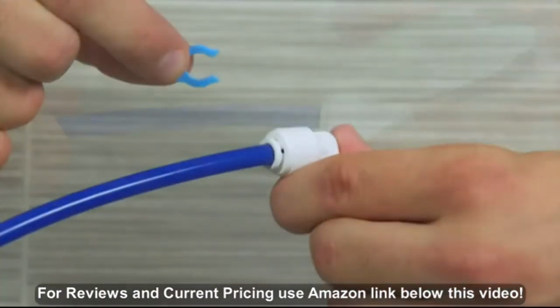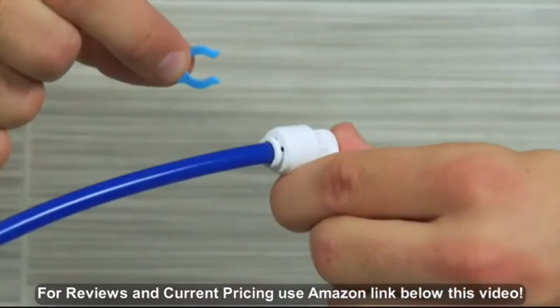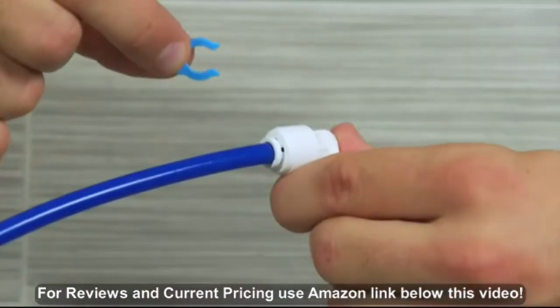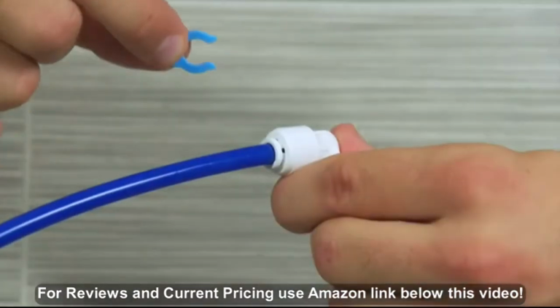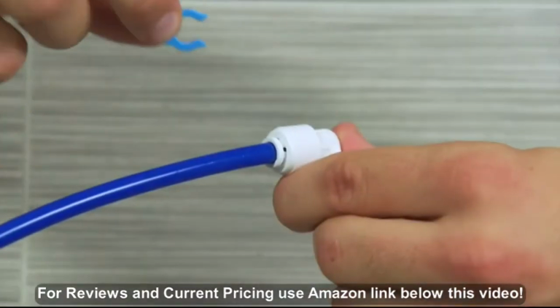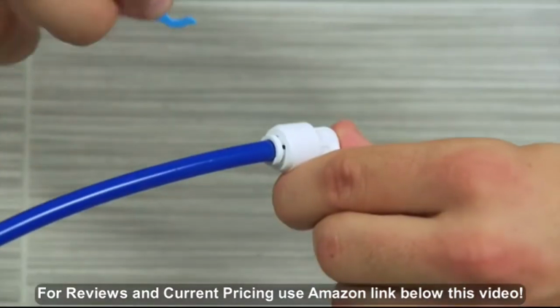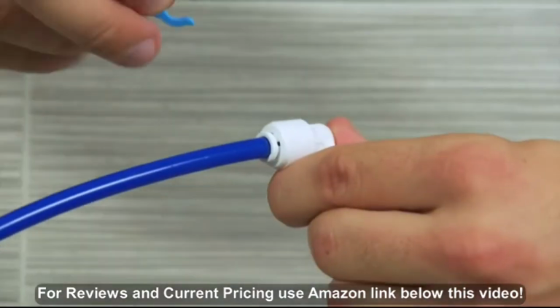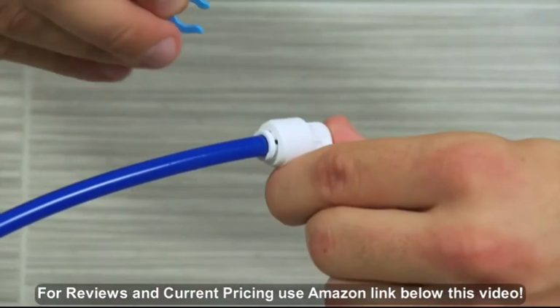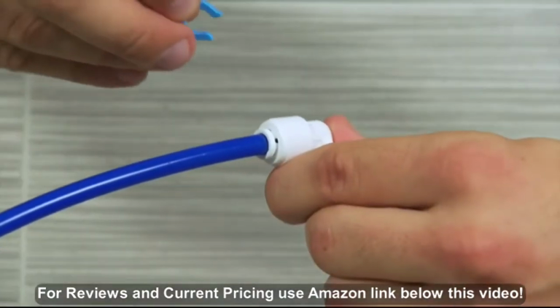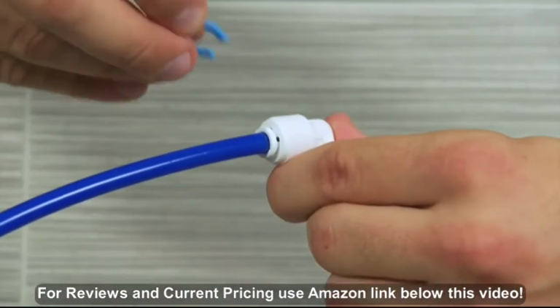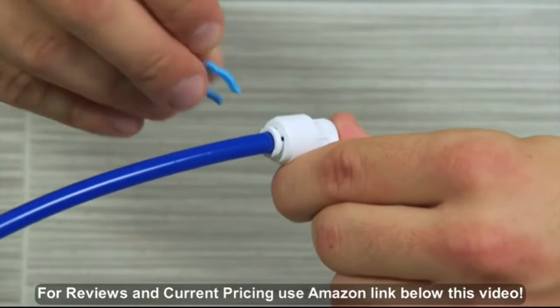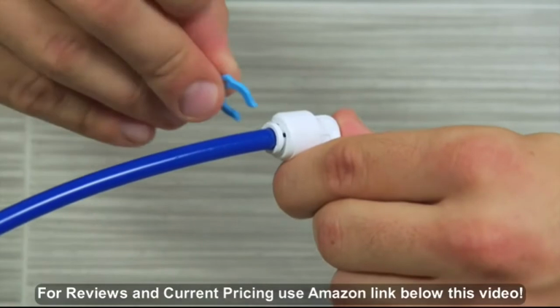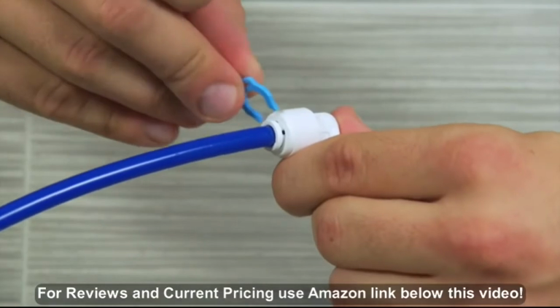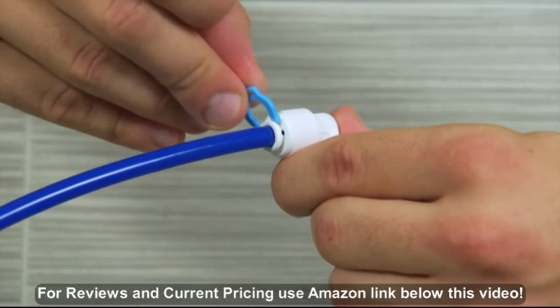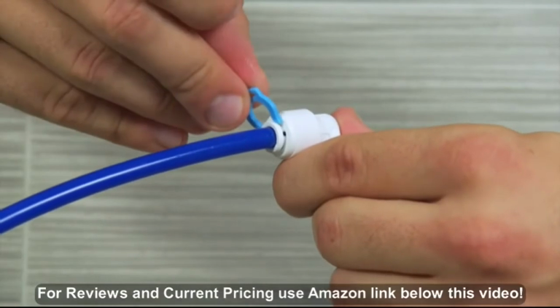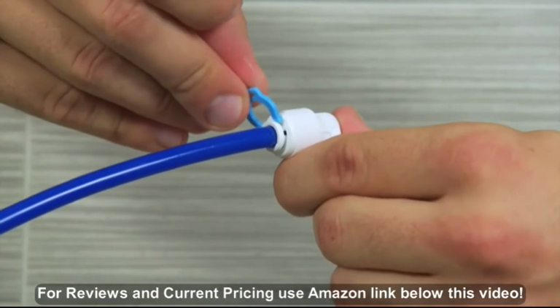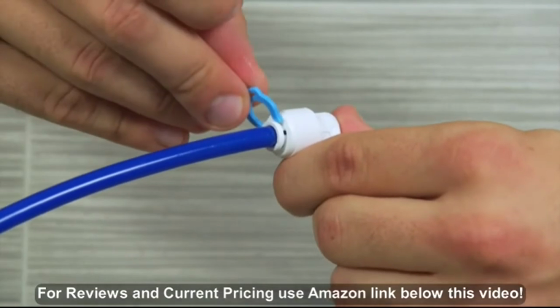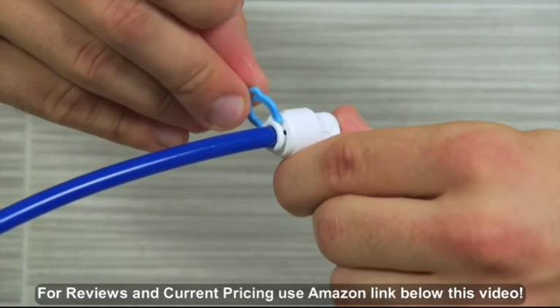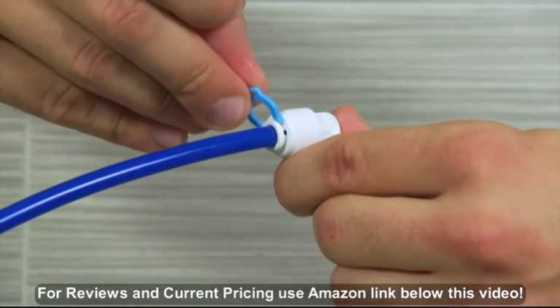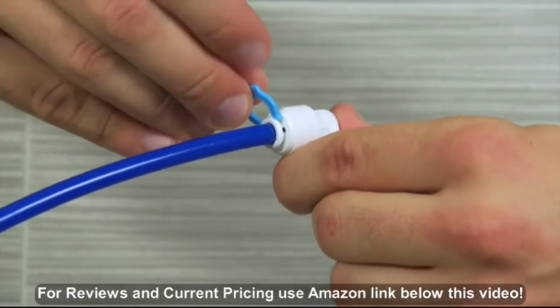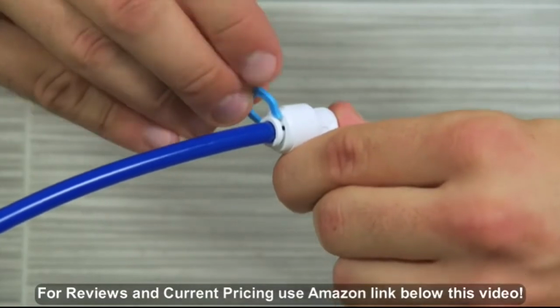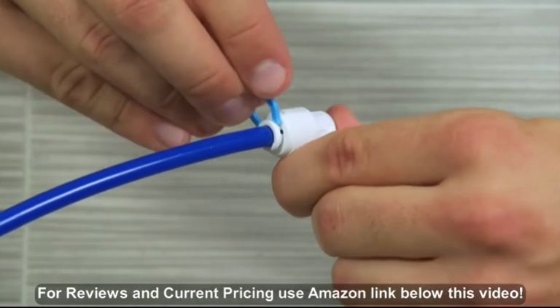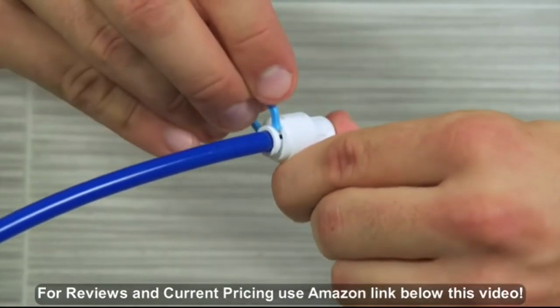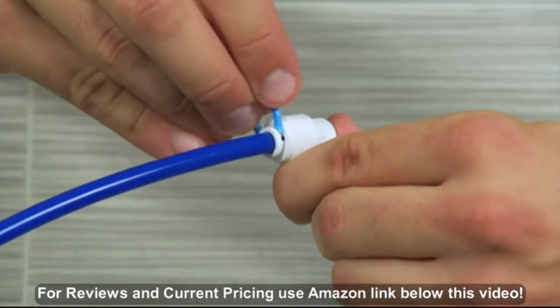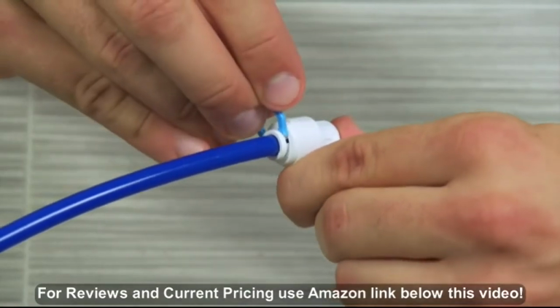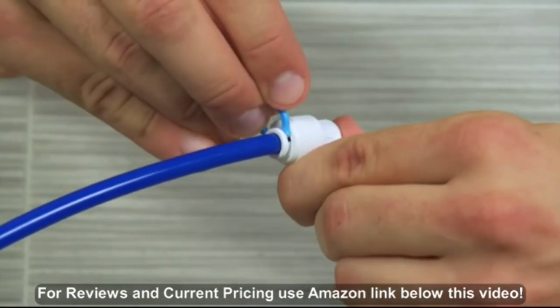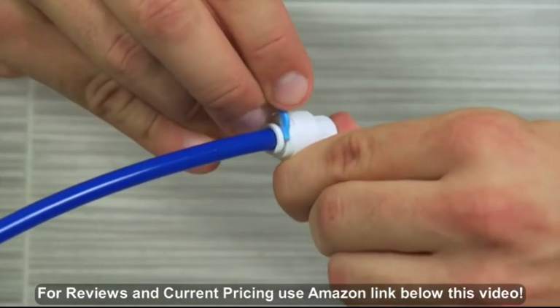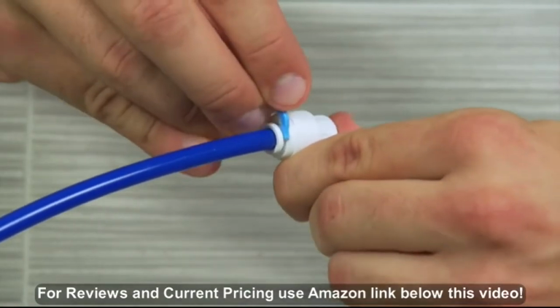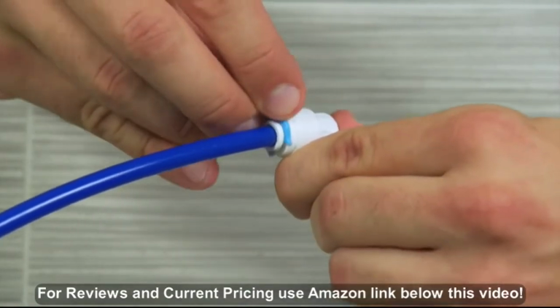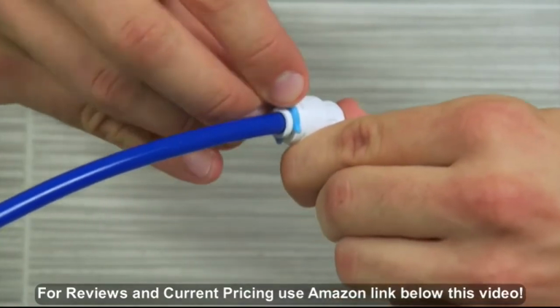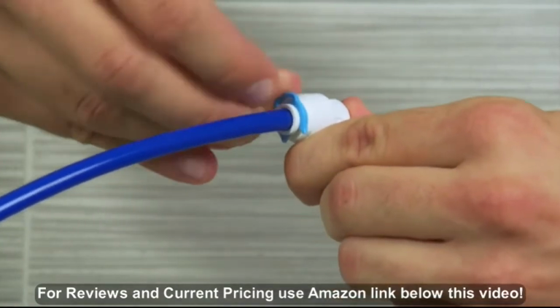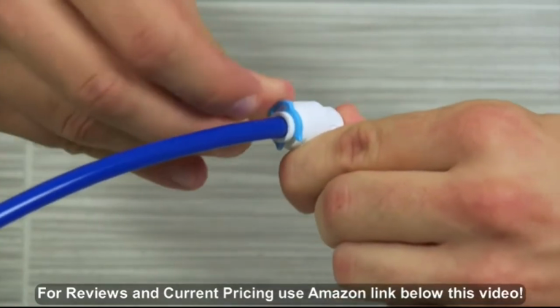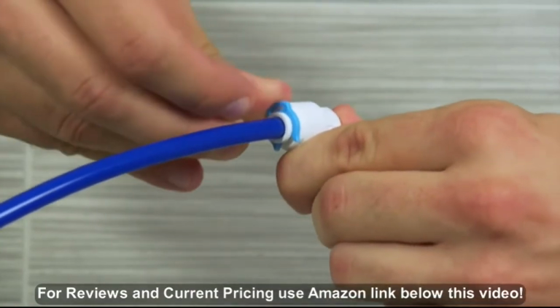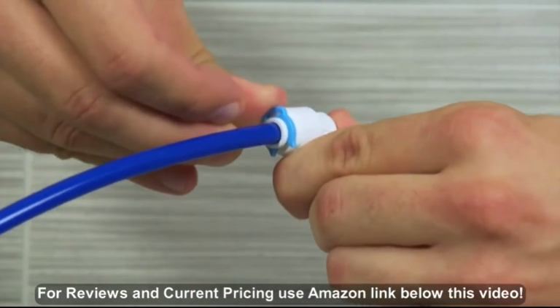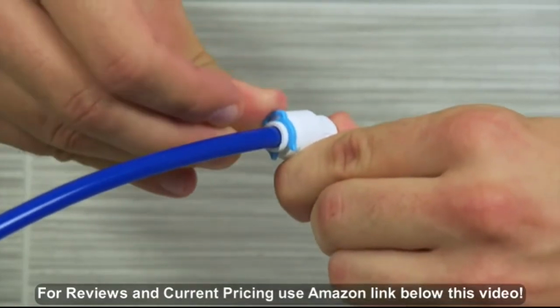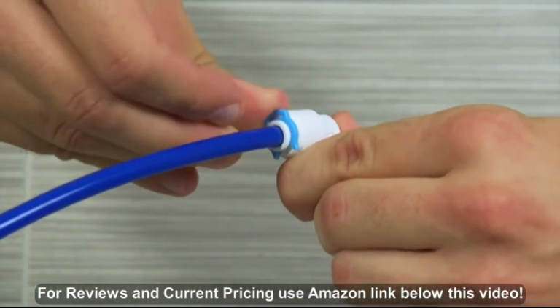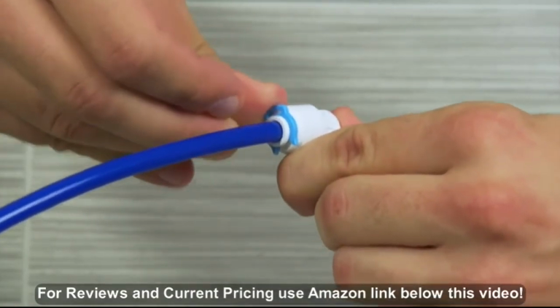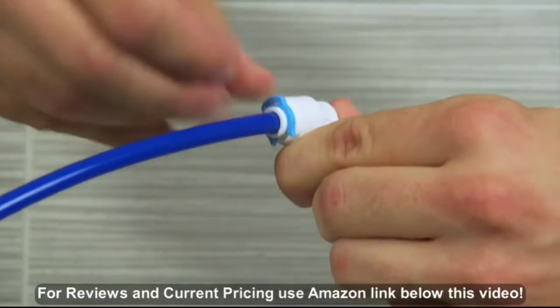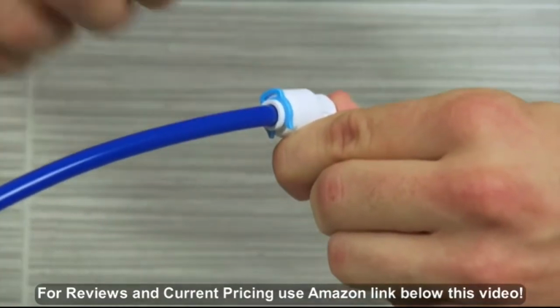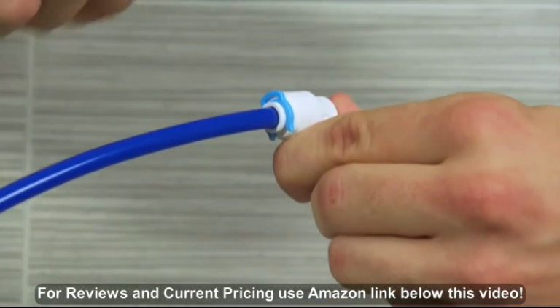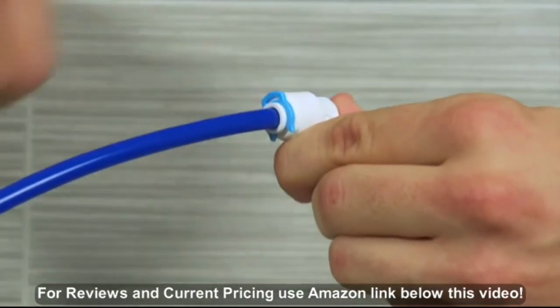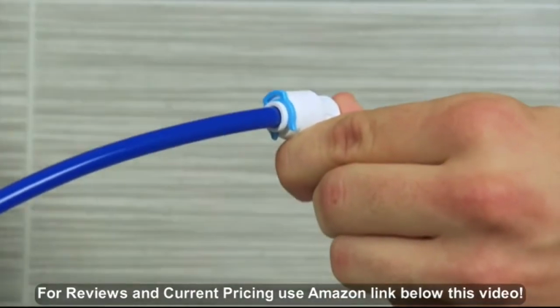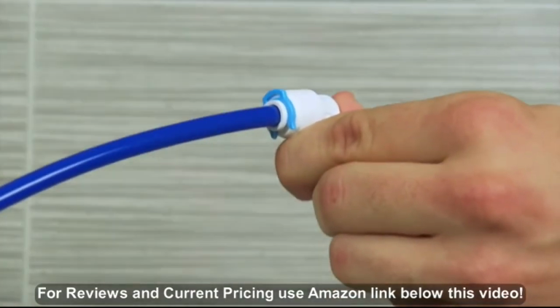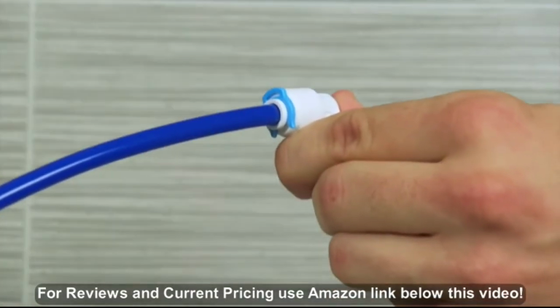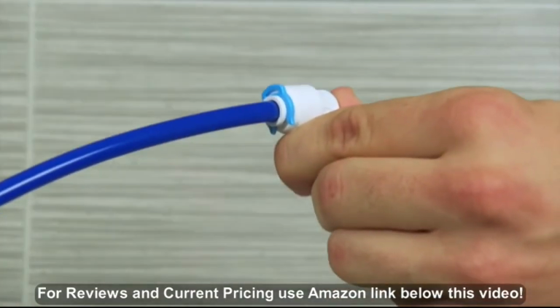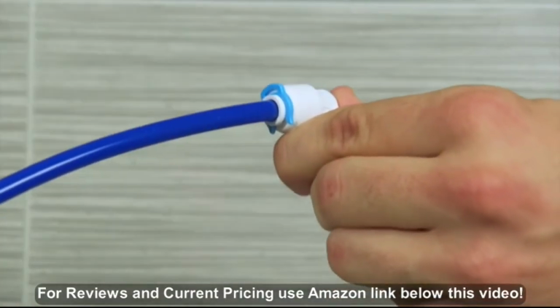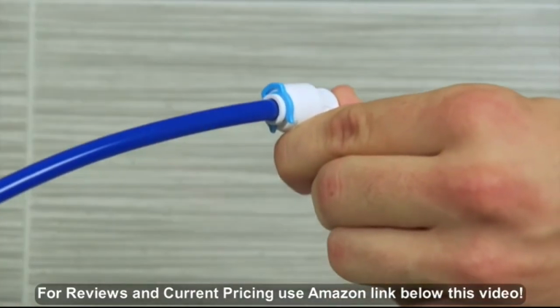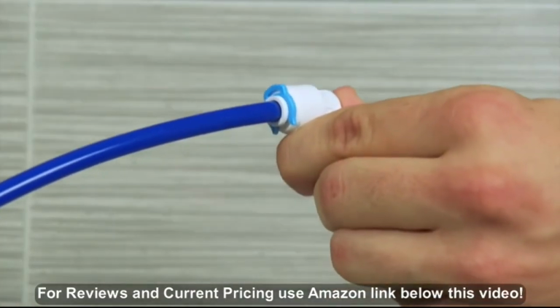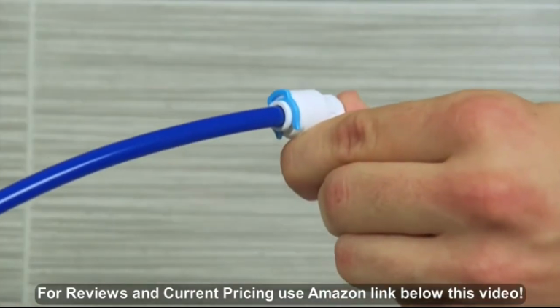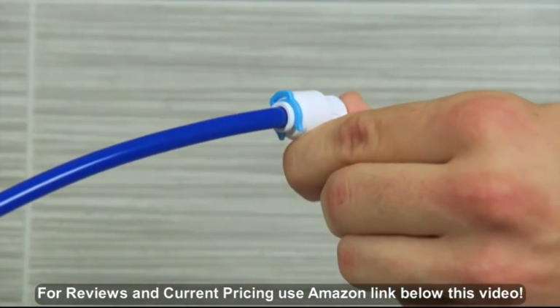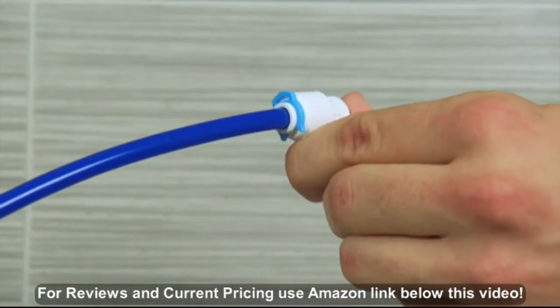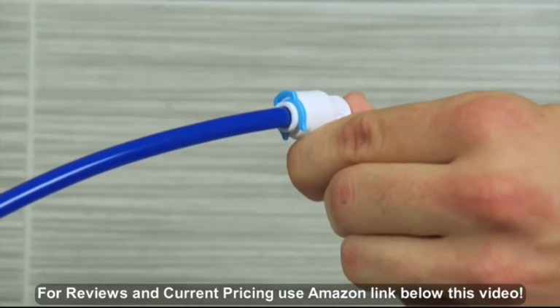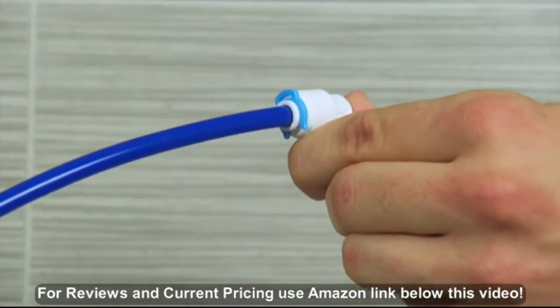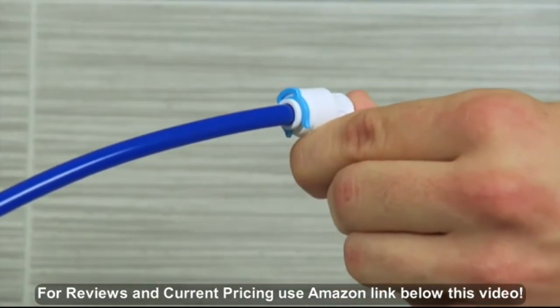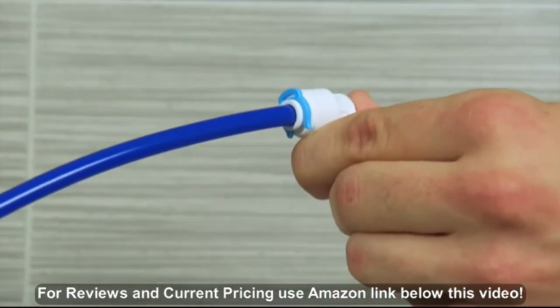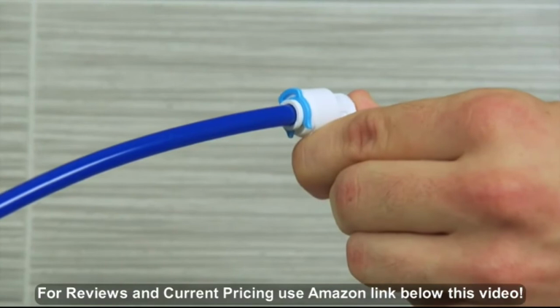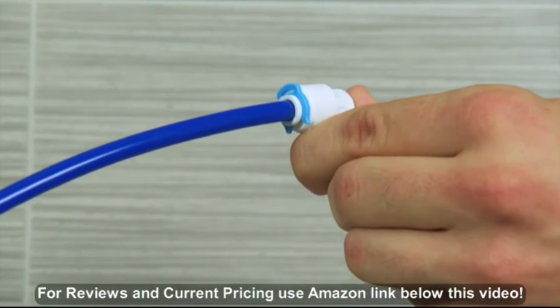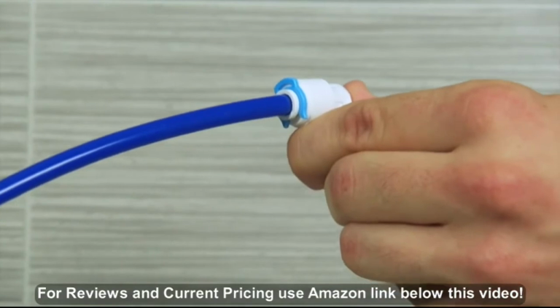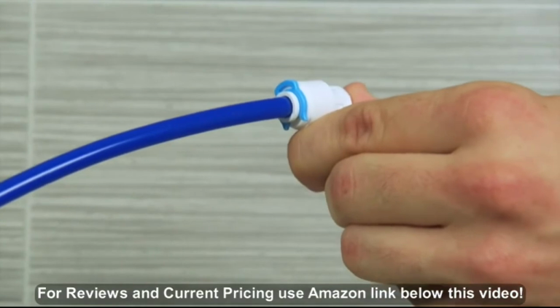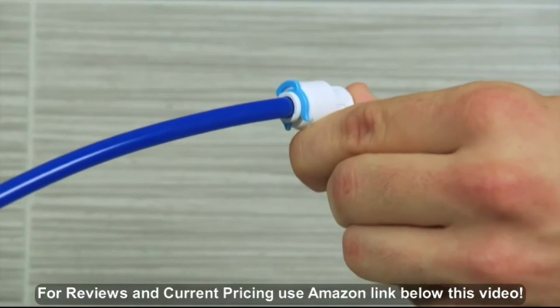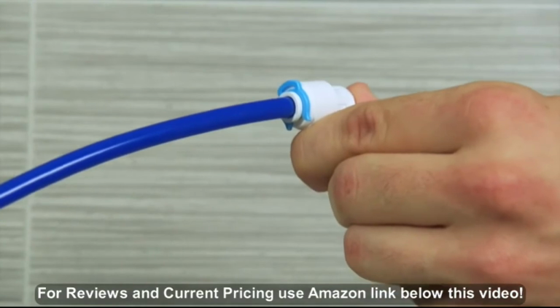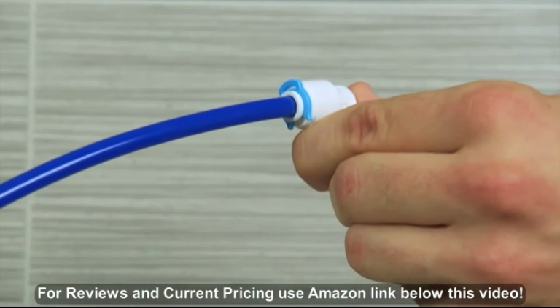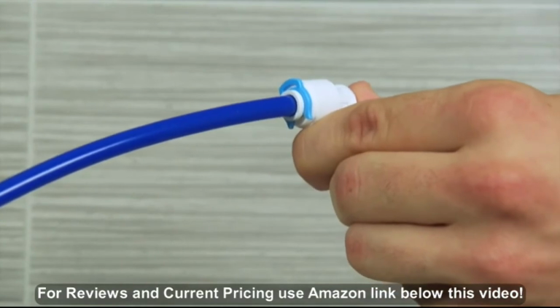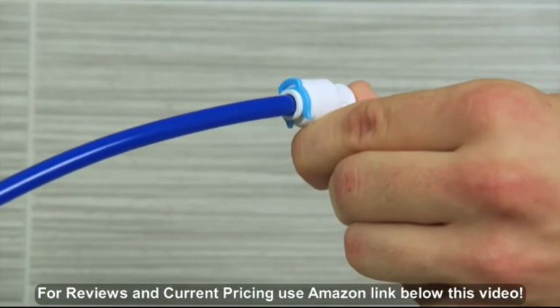Once the tubing is locked, use a locking clip to secure the connection by sliding the open end of the clip between the collet and fitting.